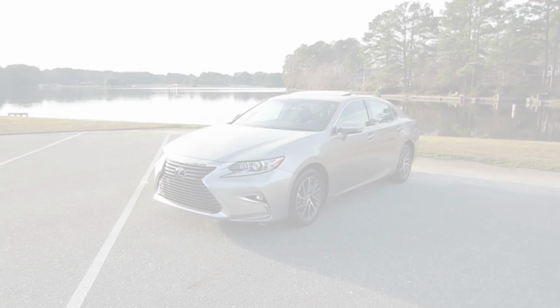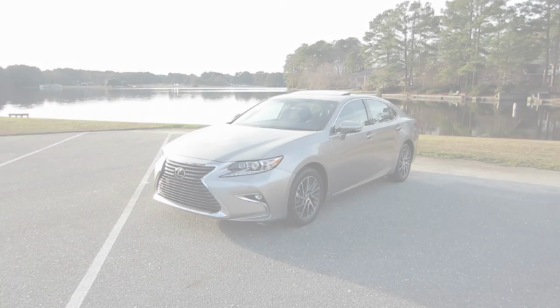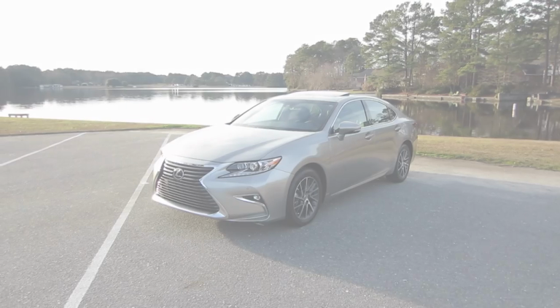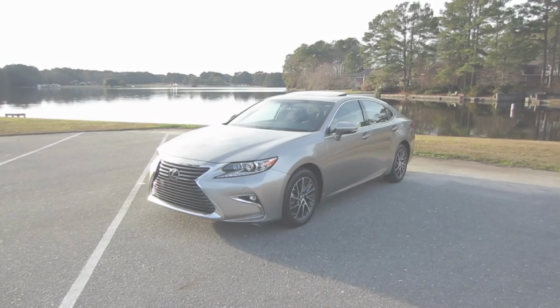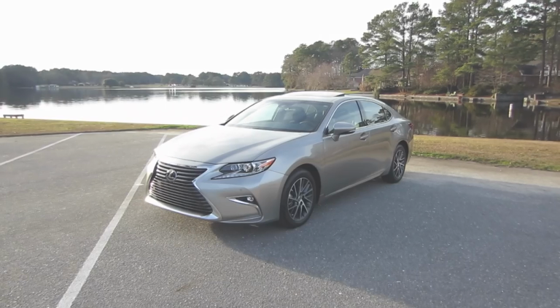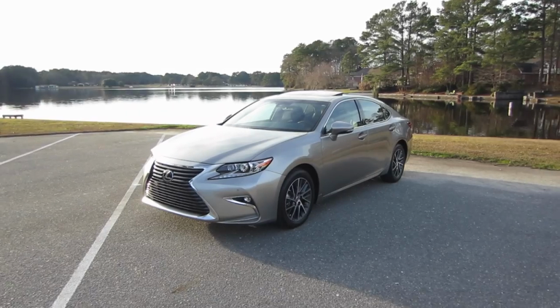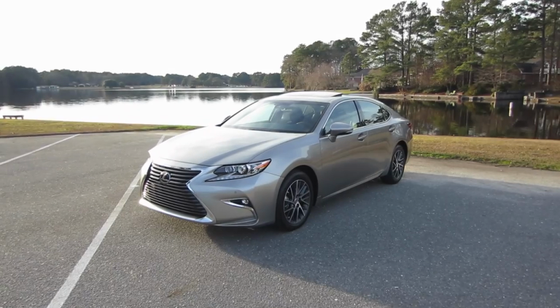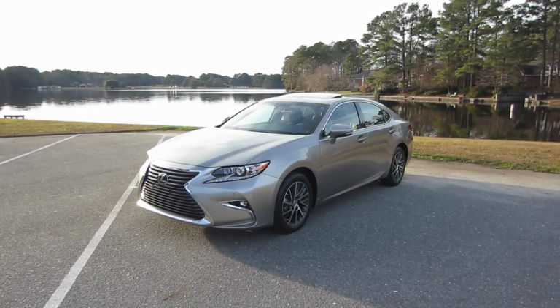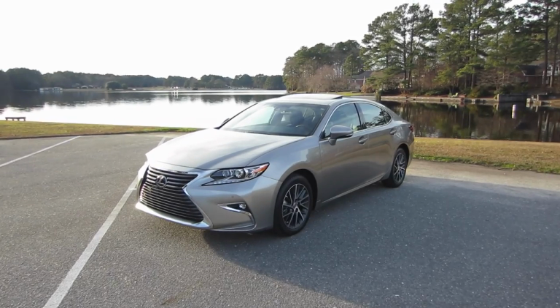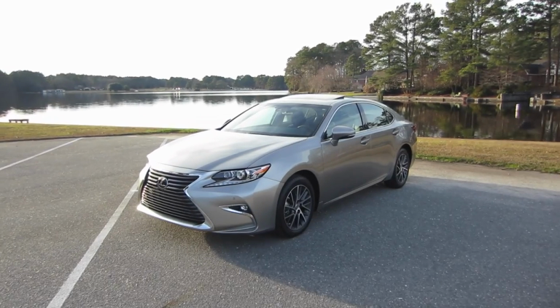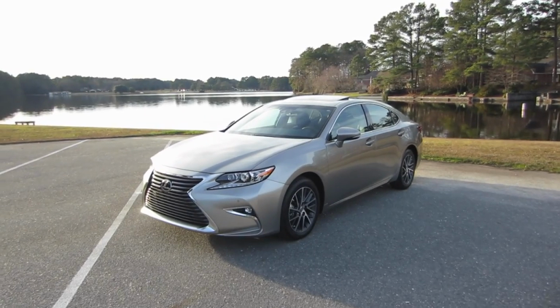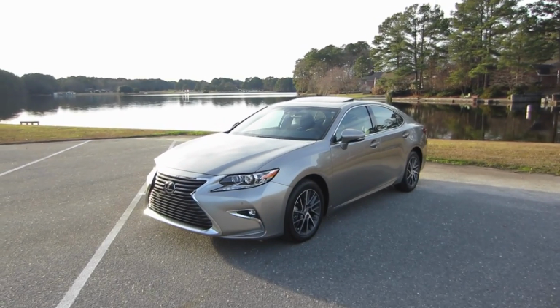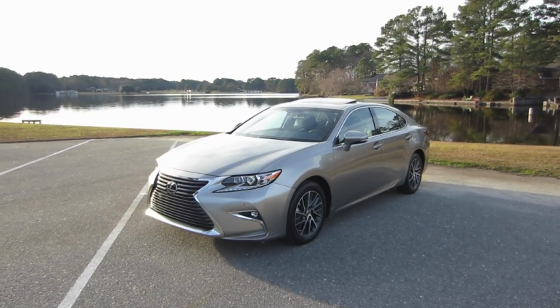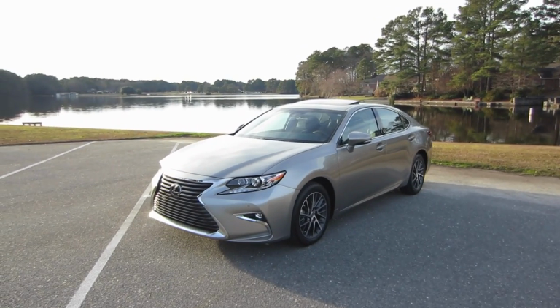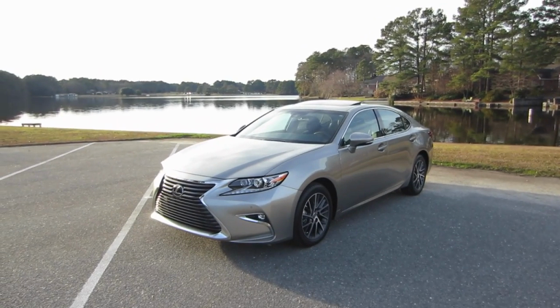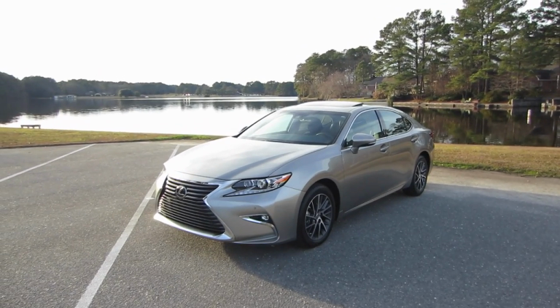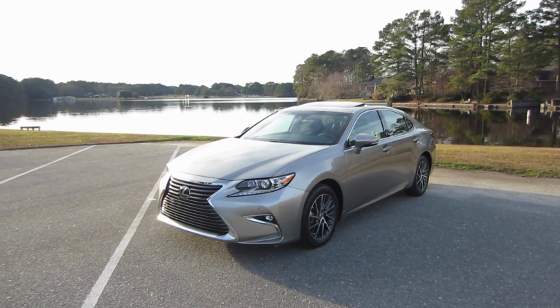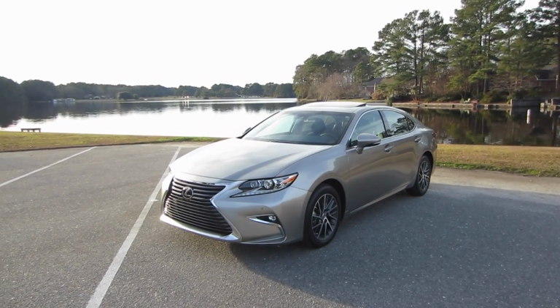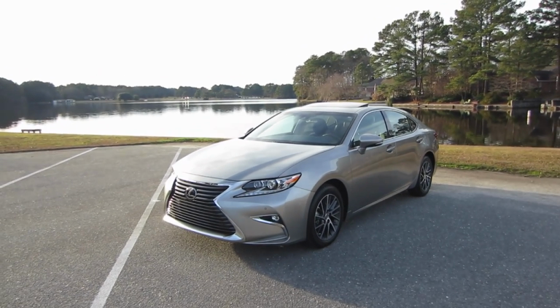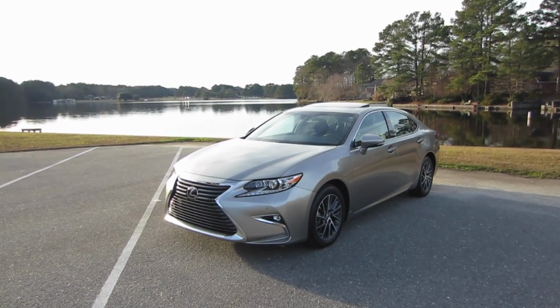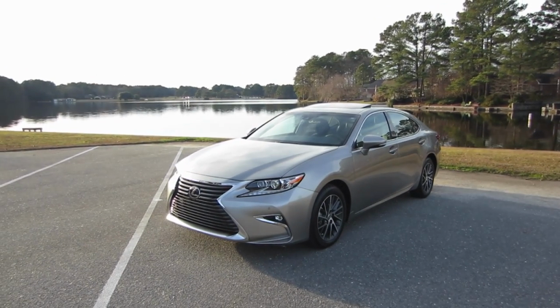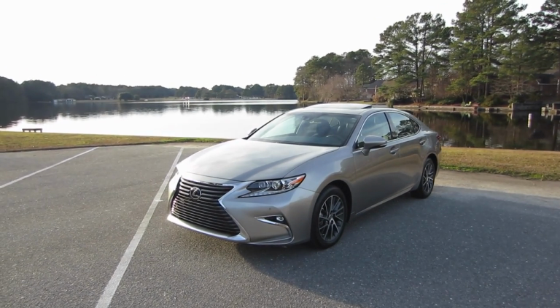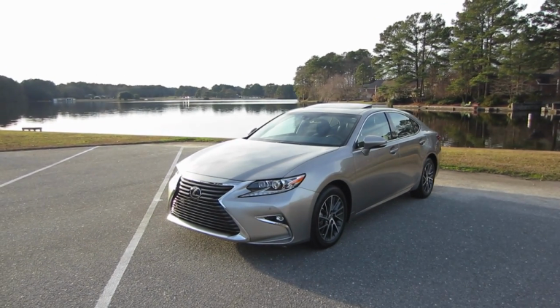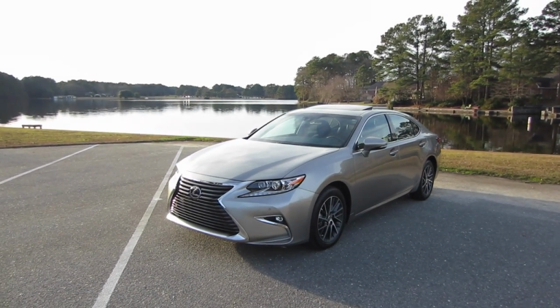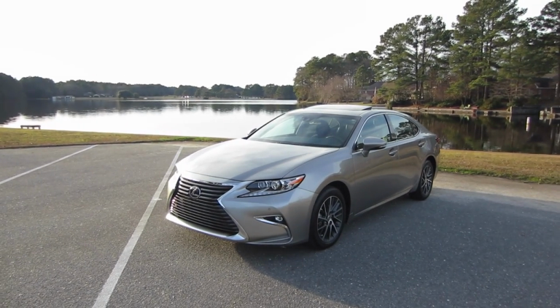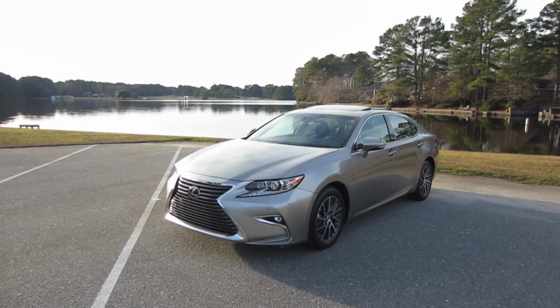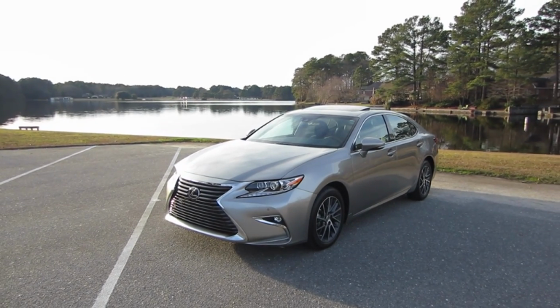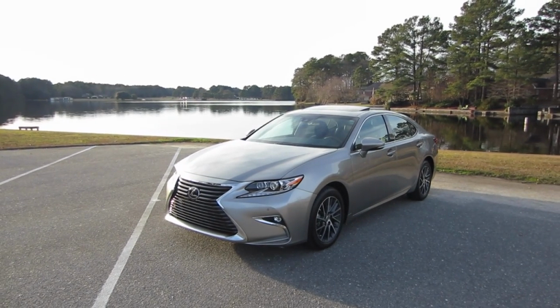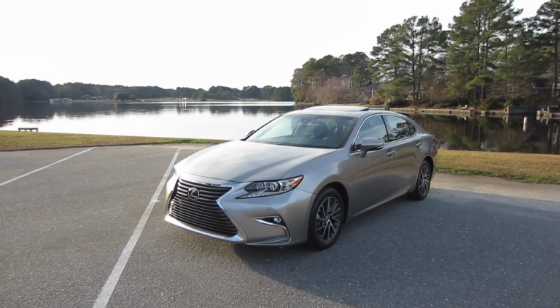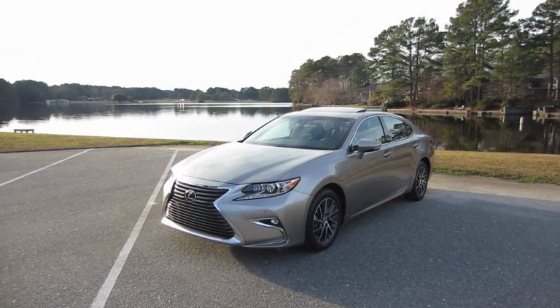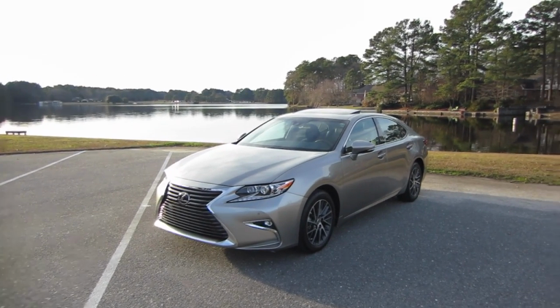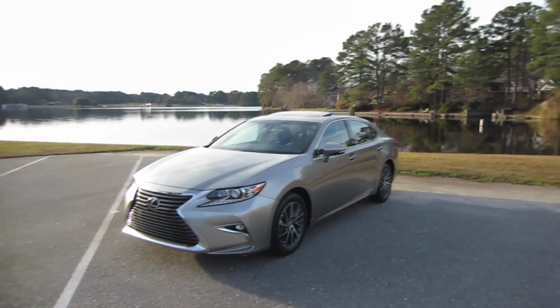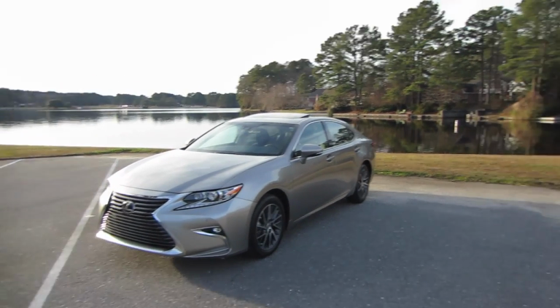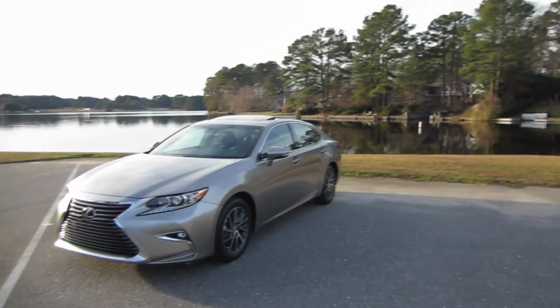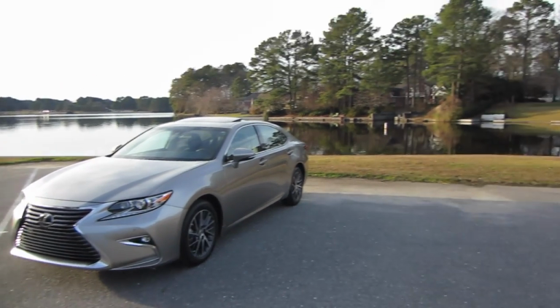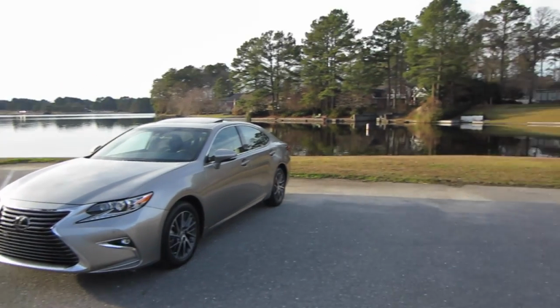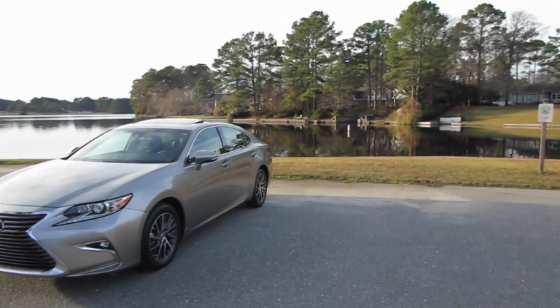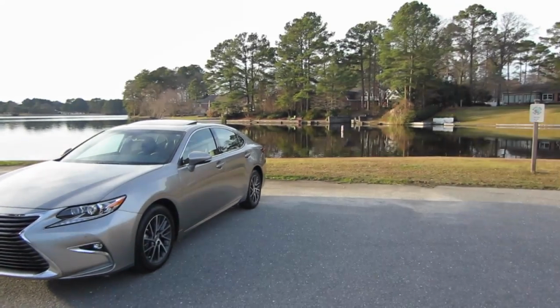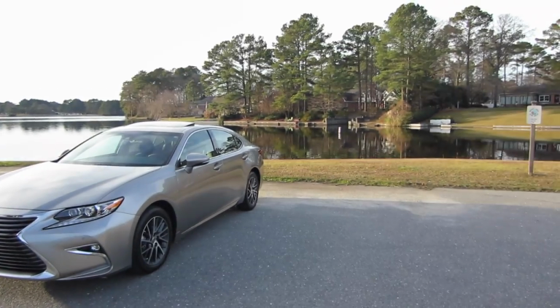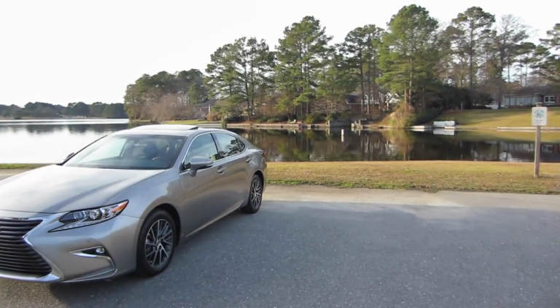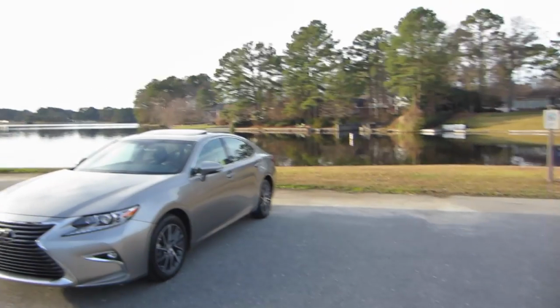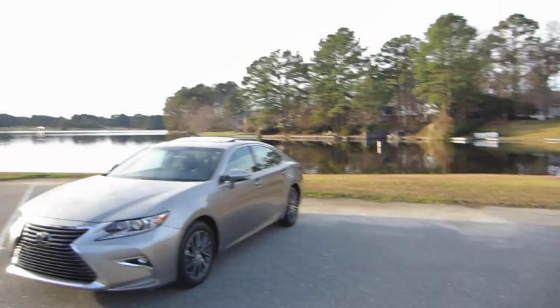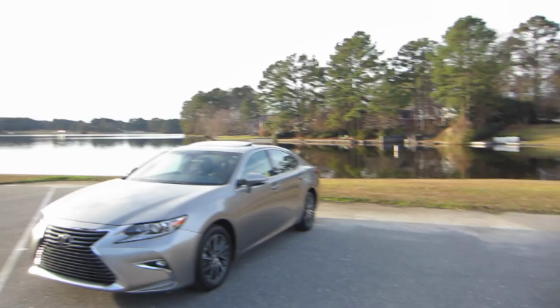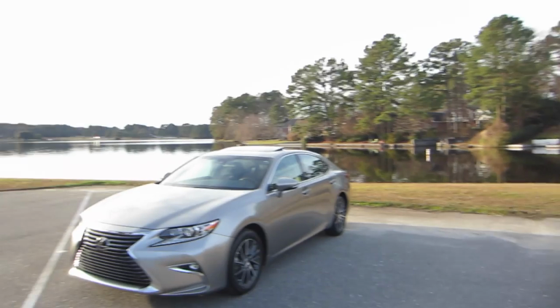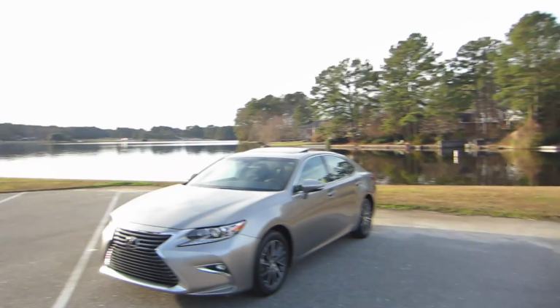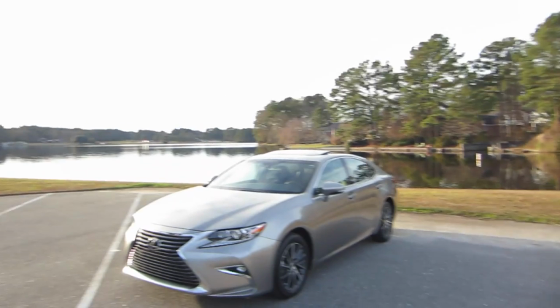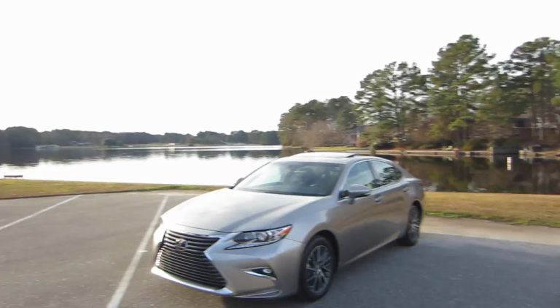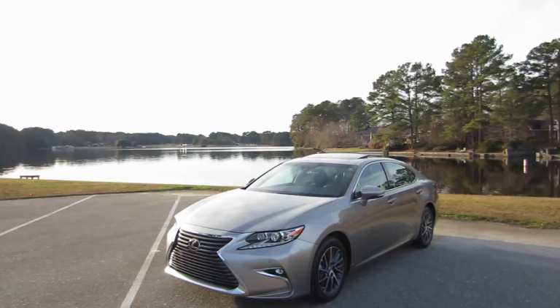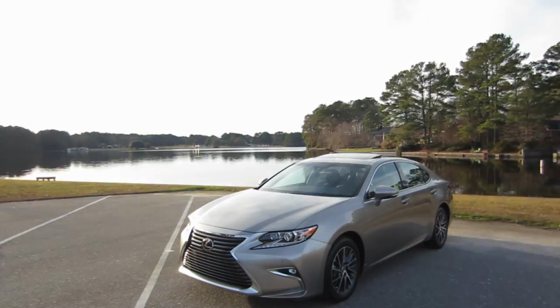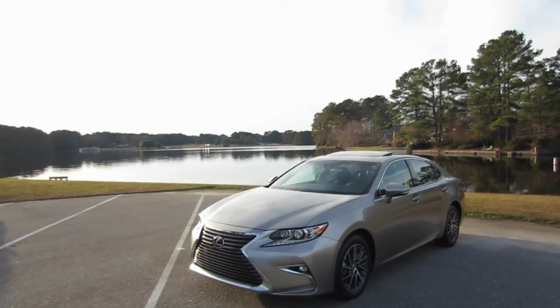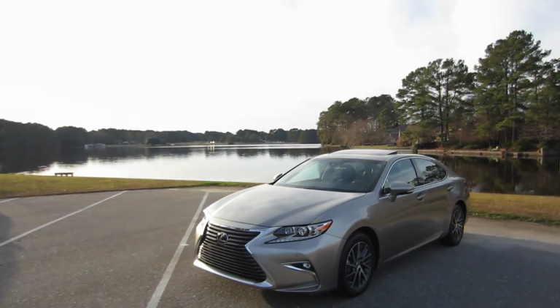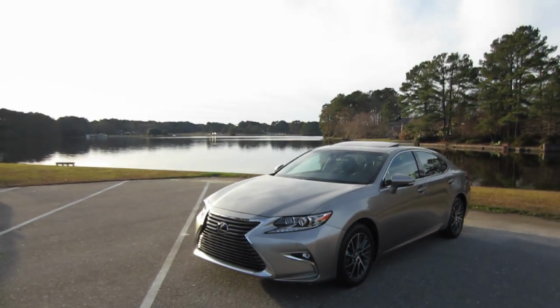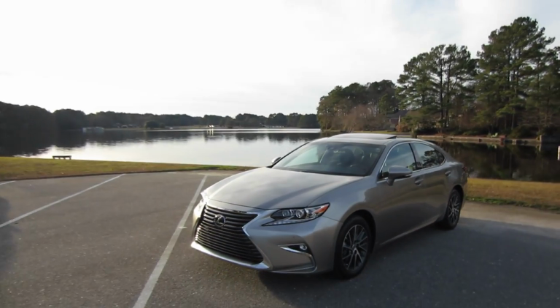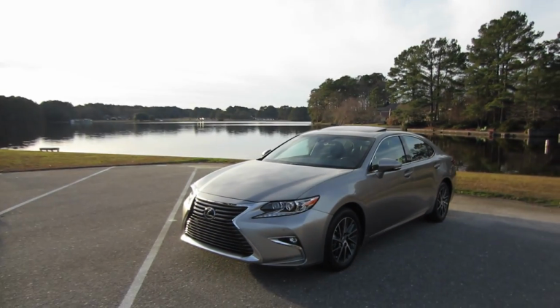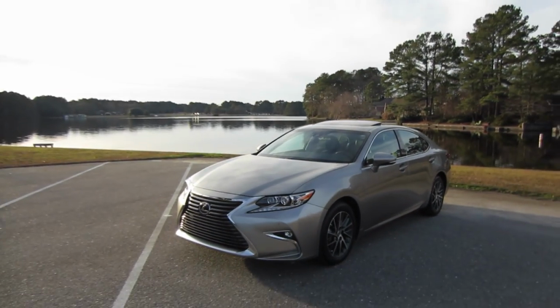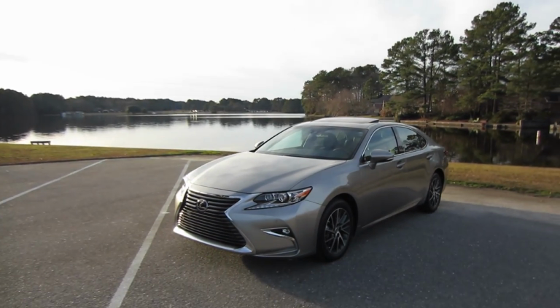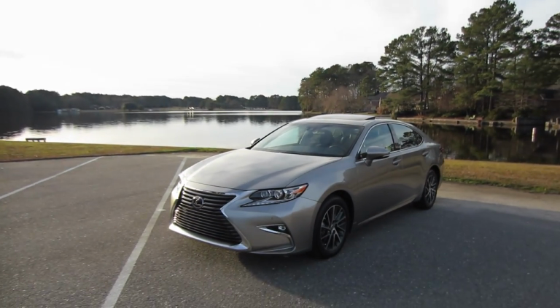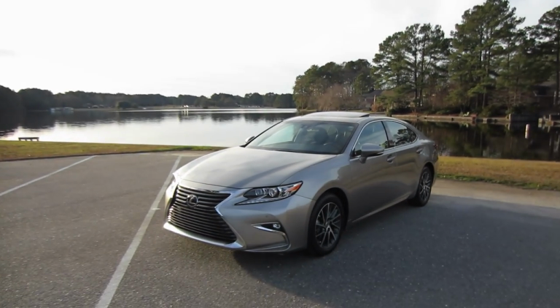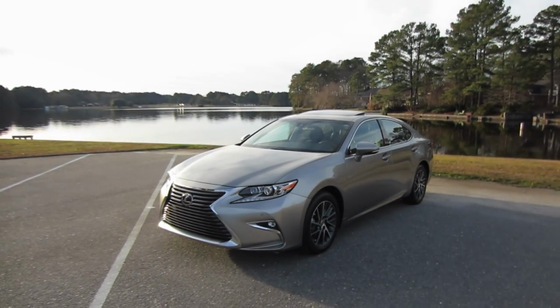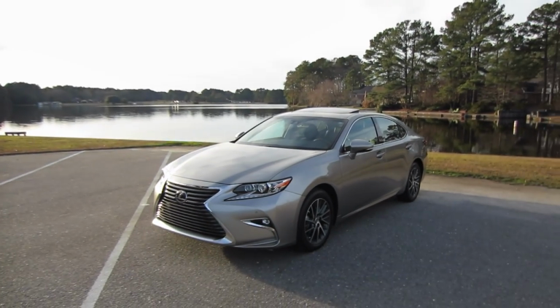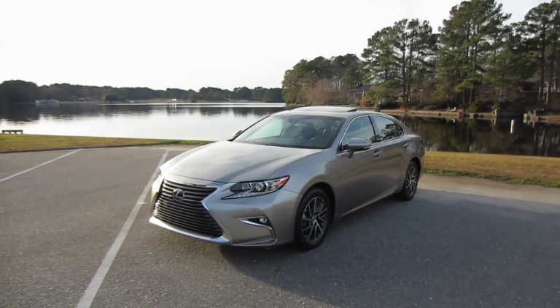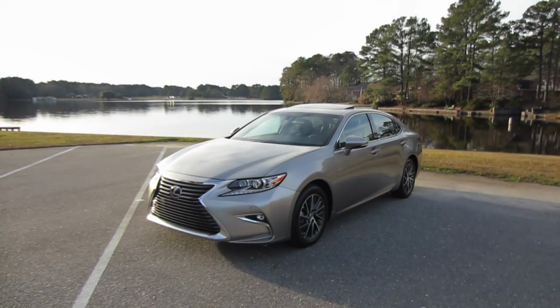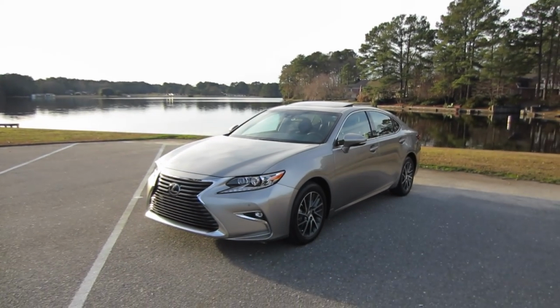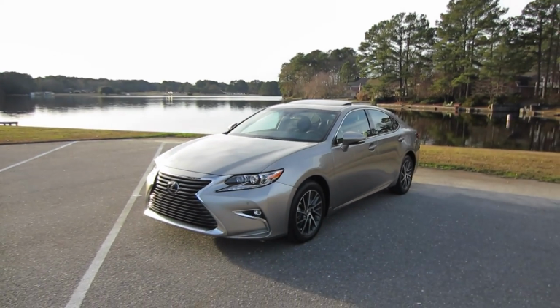Alright, hey guys, this is Think Outside the Cube. Figured I'll try out a new filming location today. Wasn't too windy on the lake, so why not?